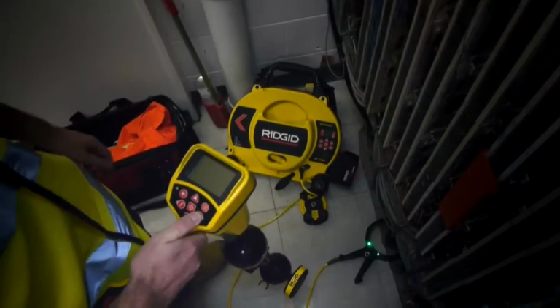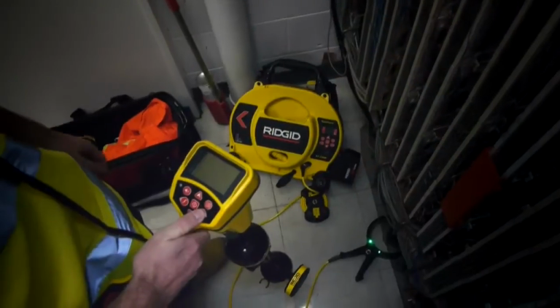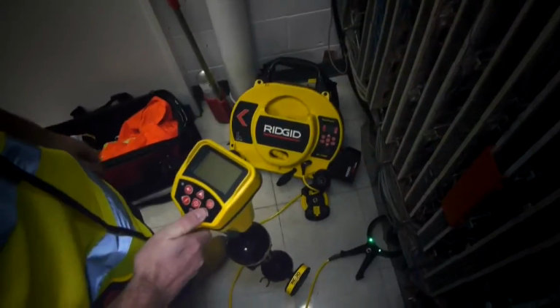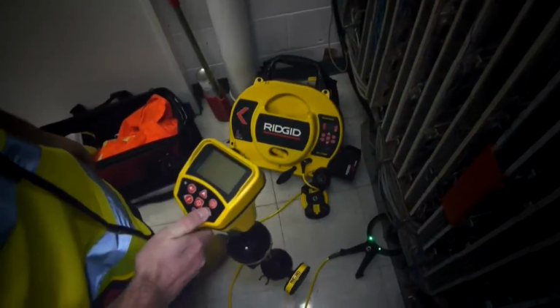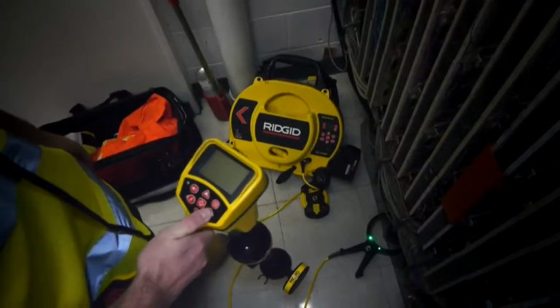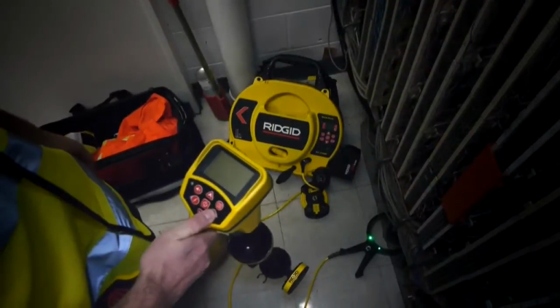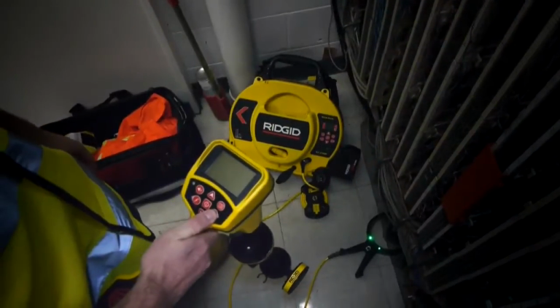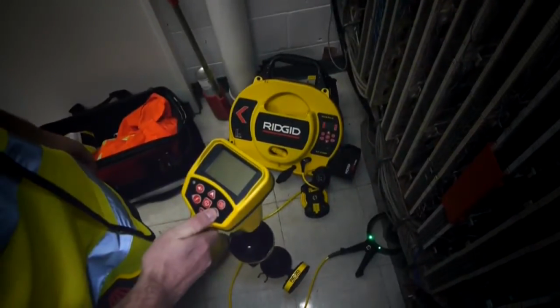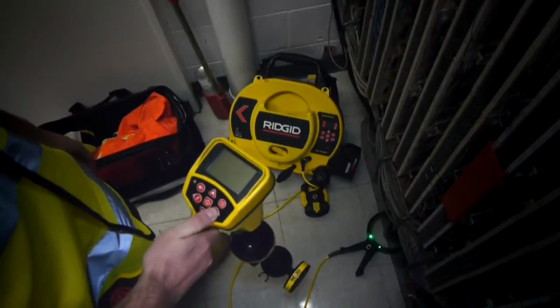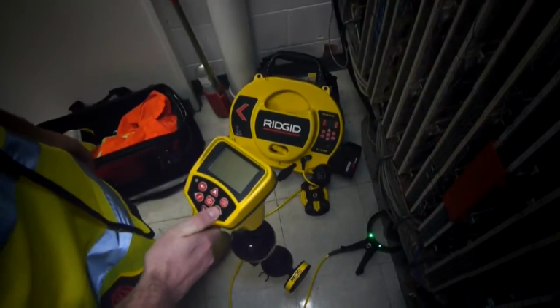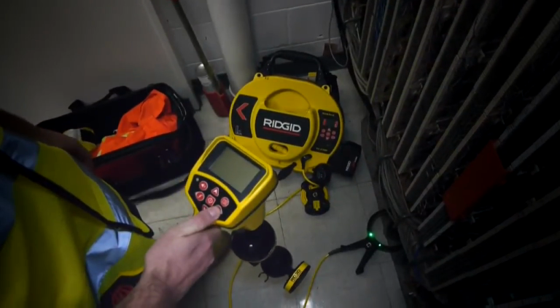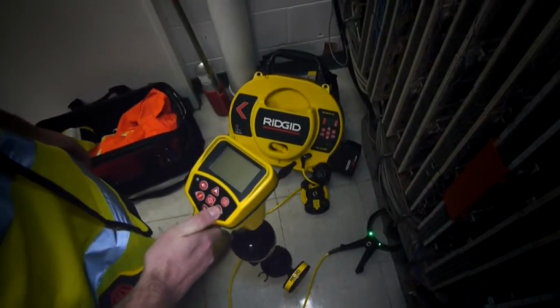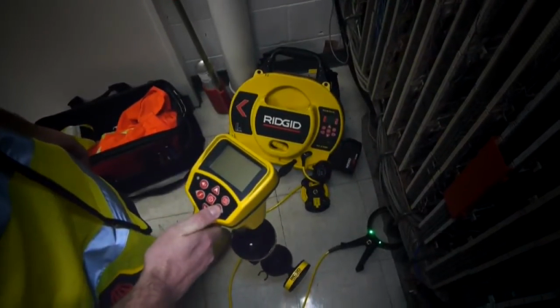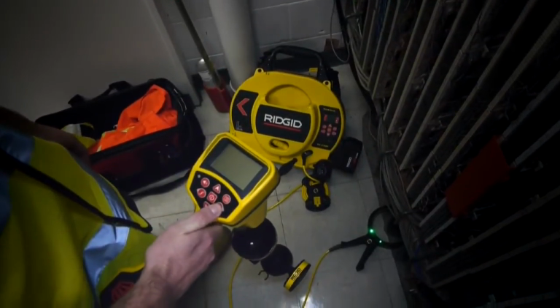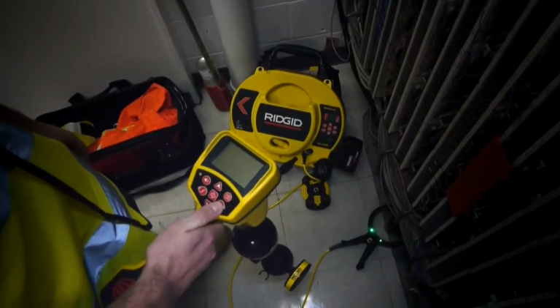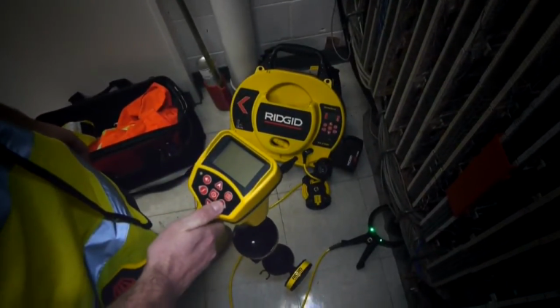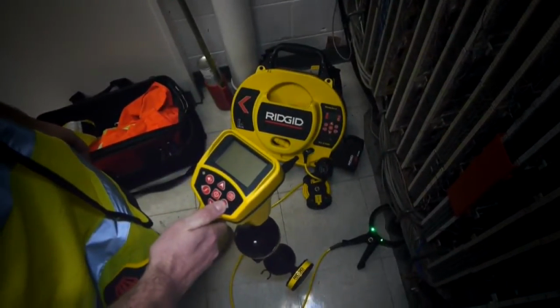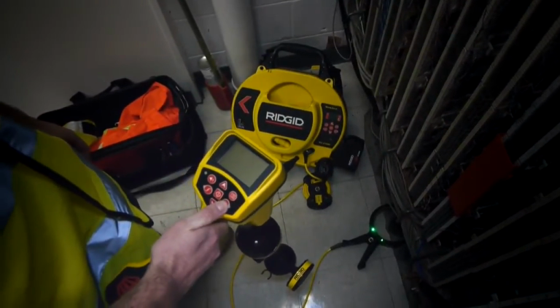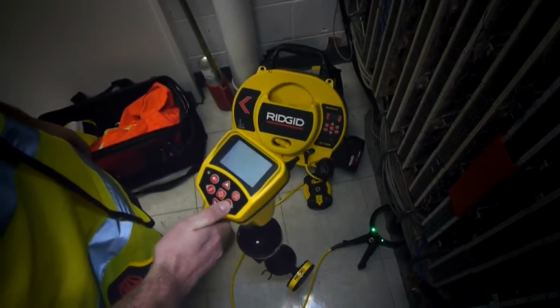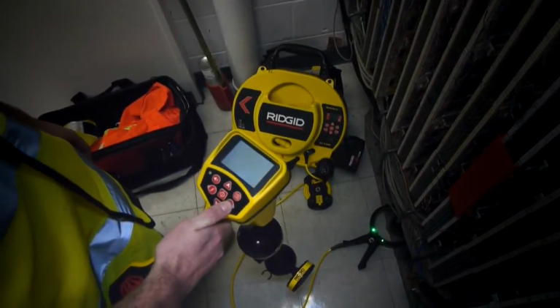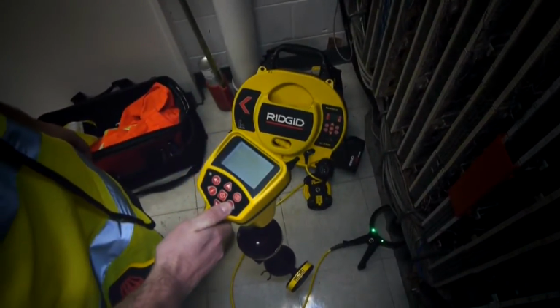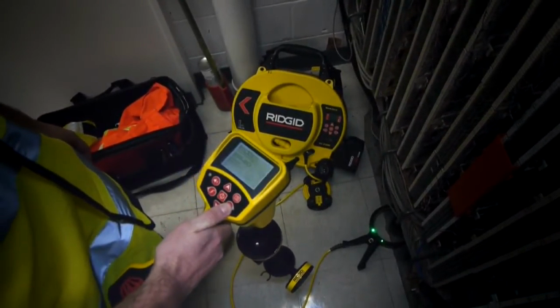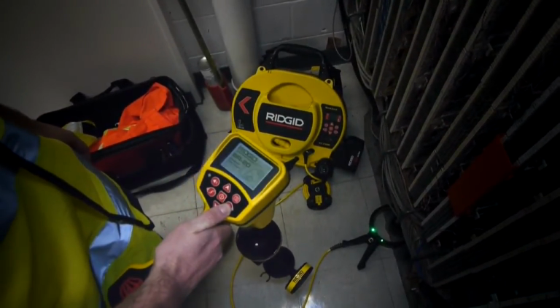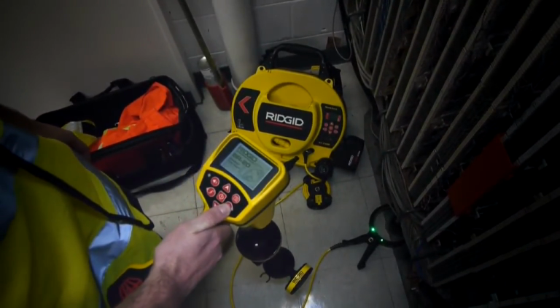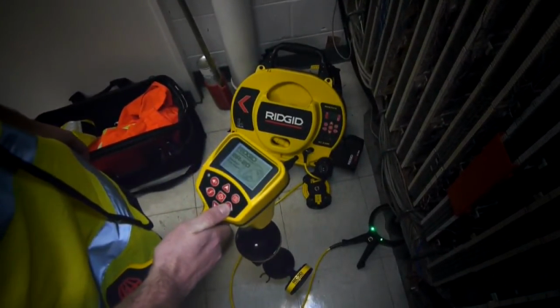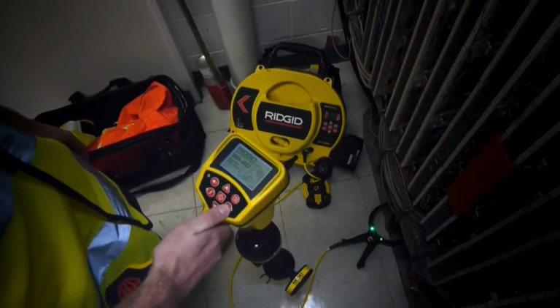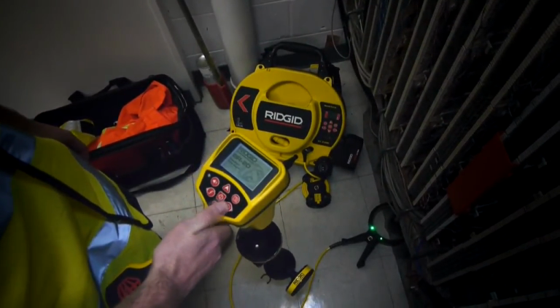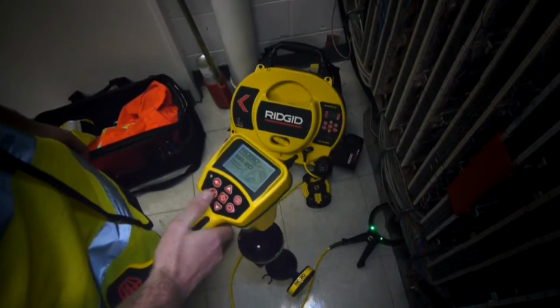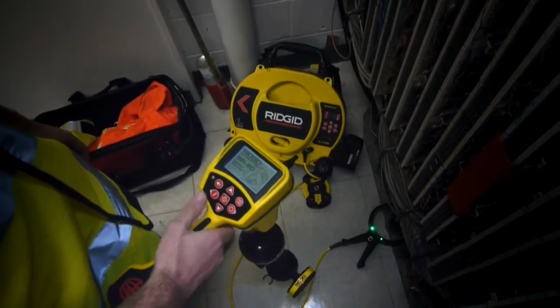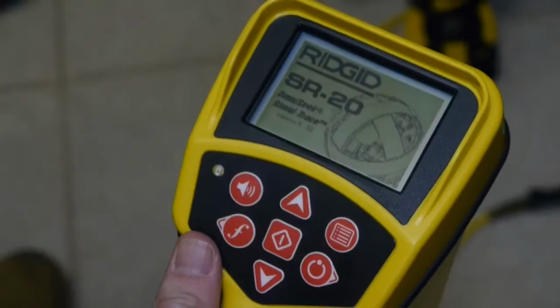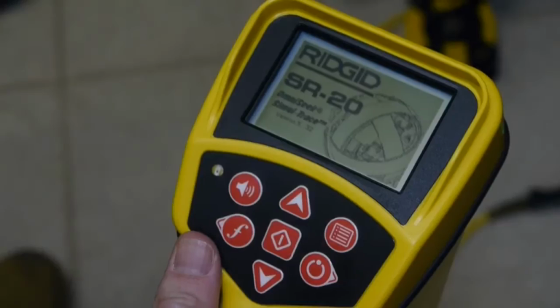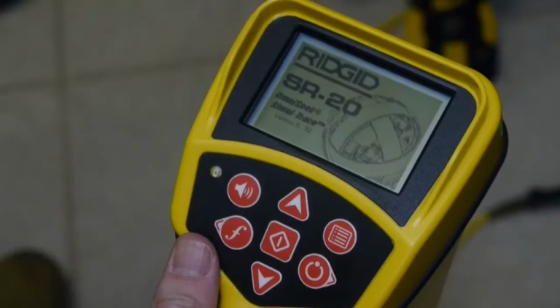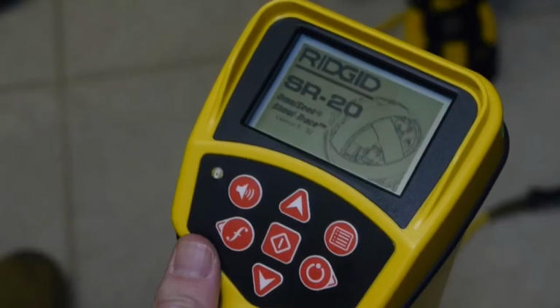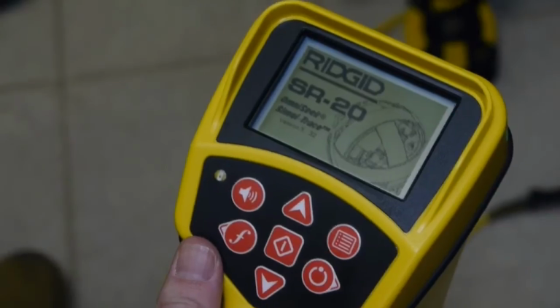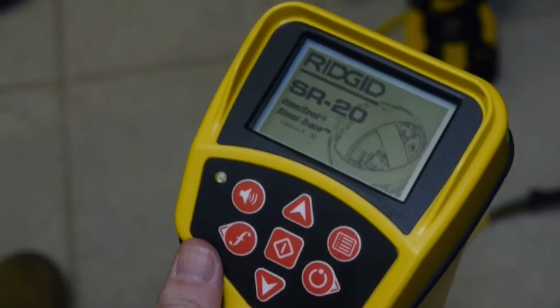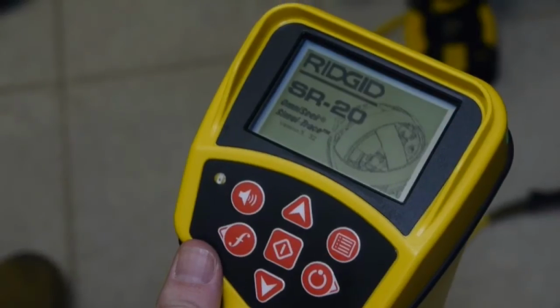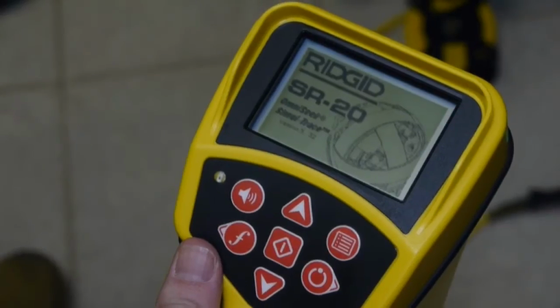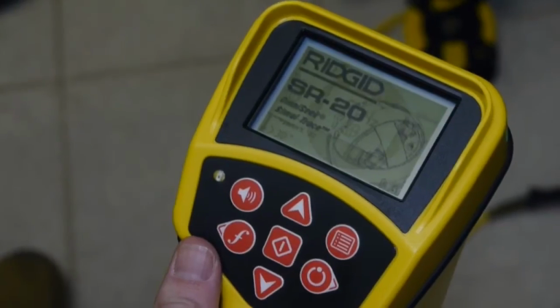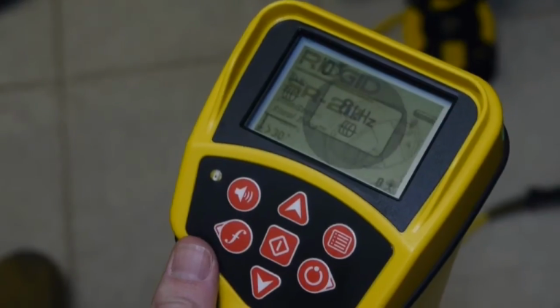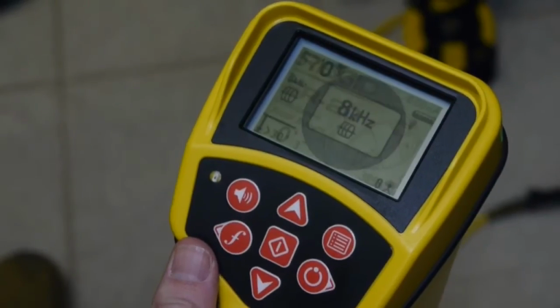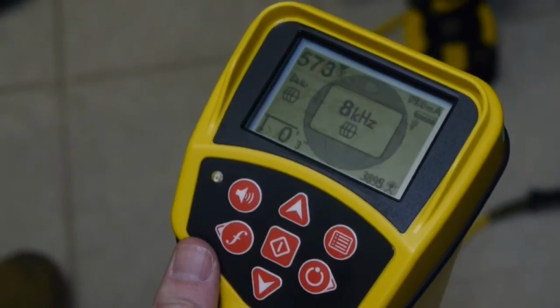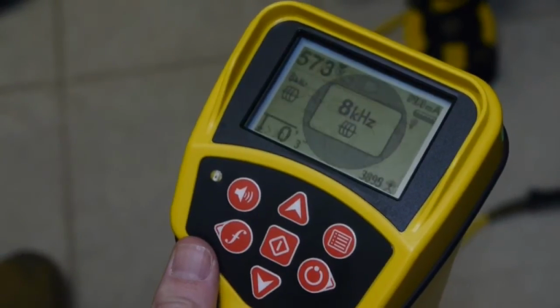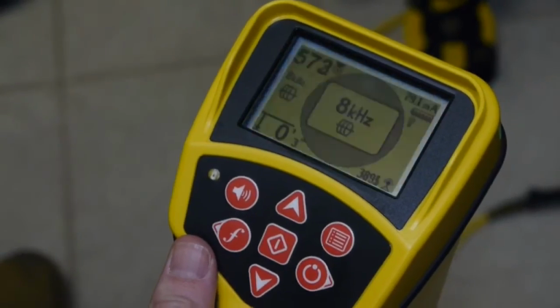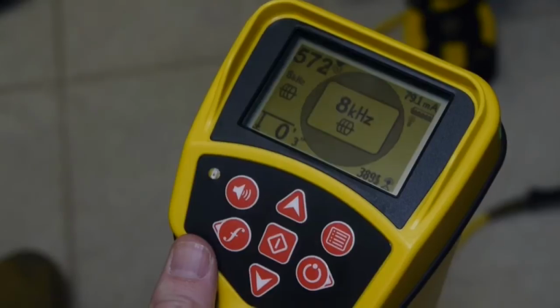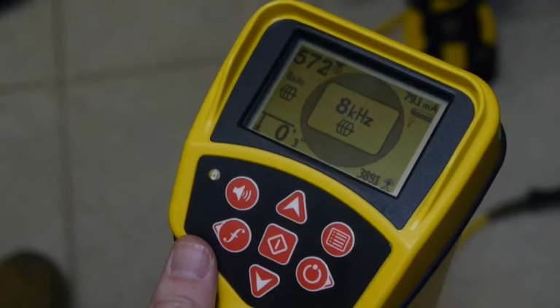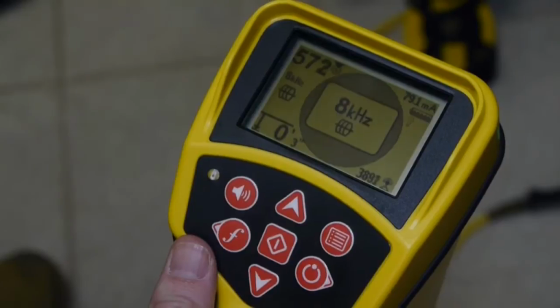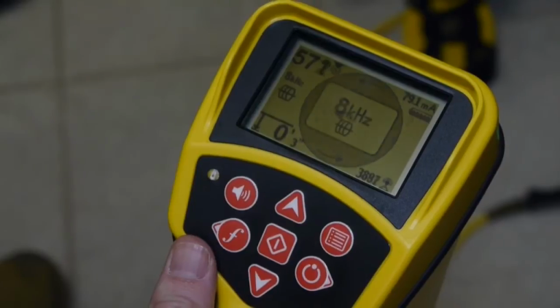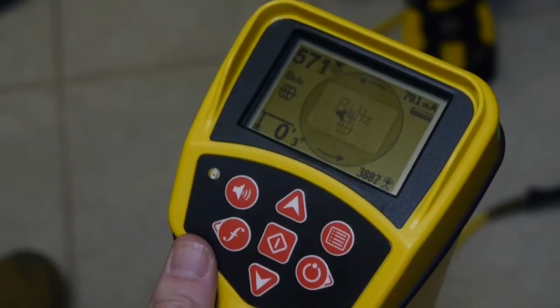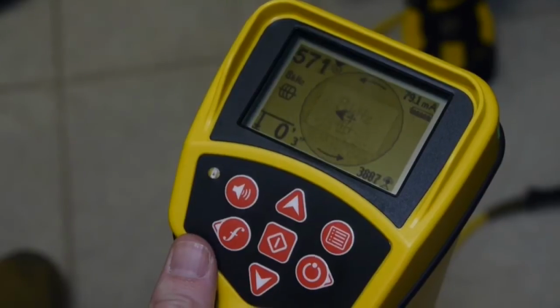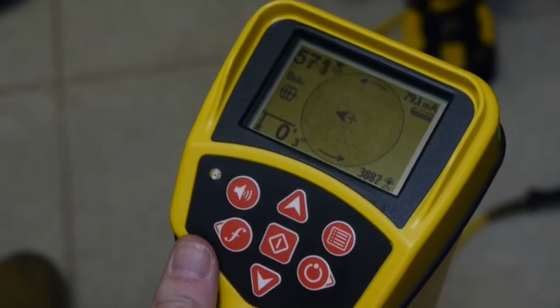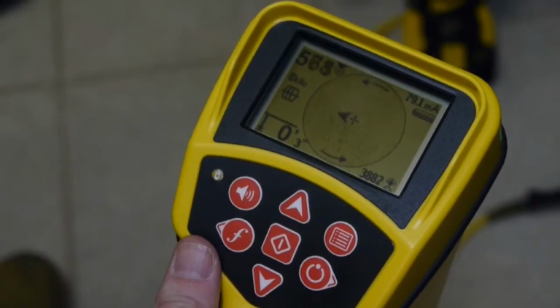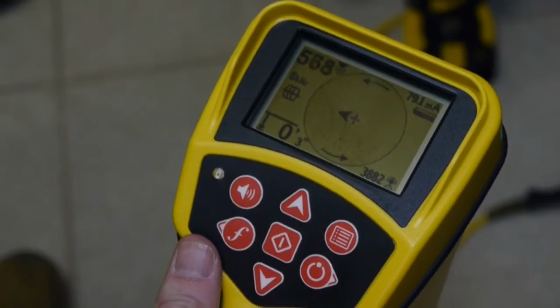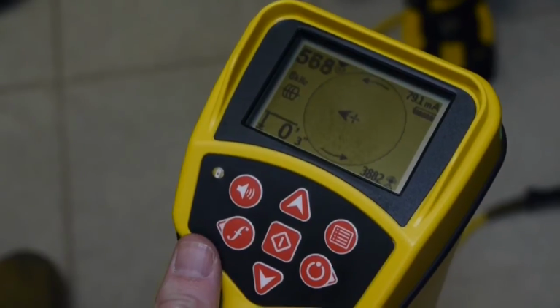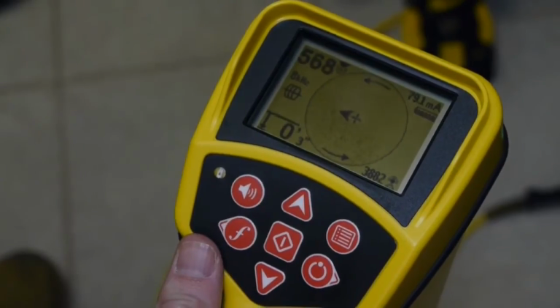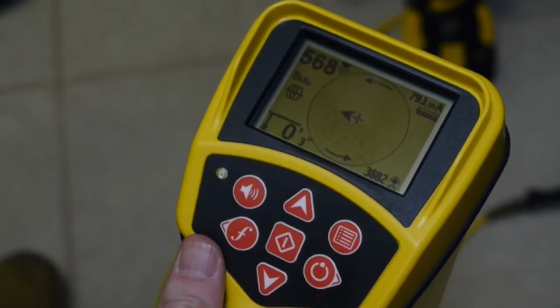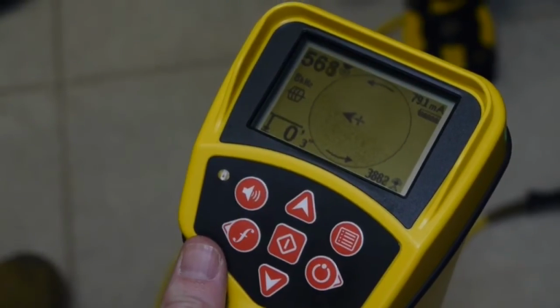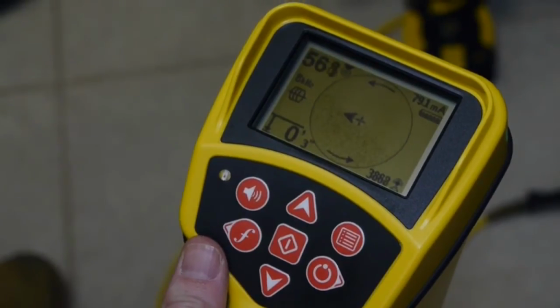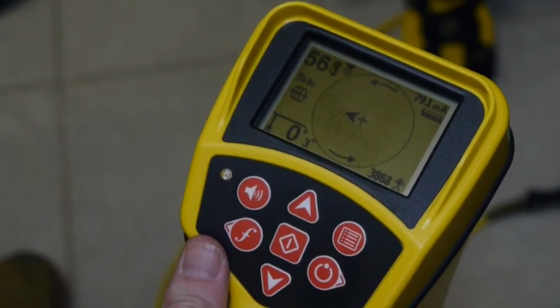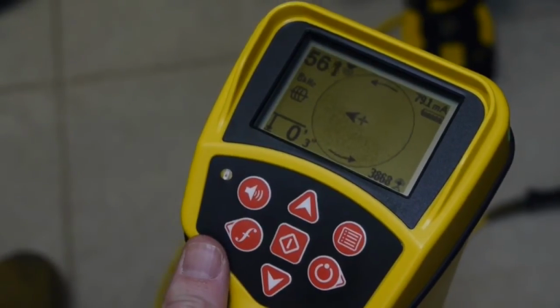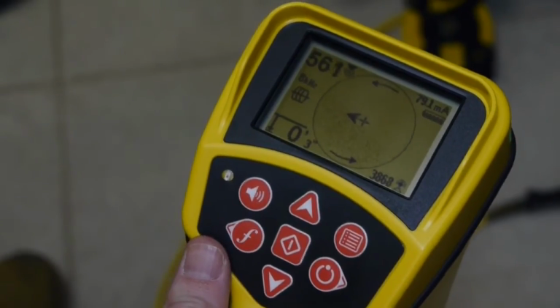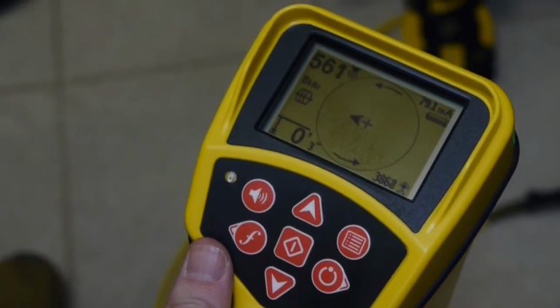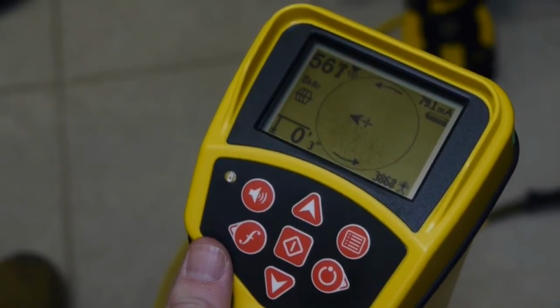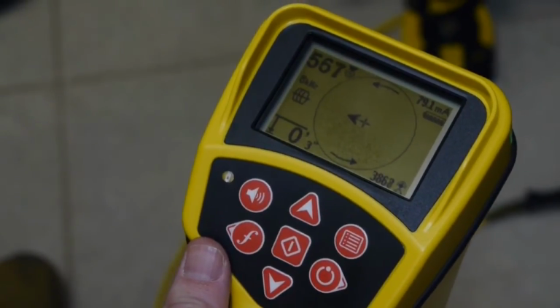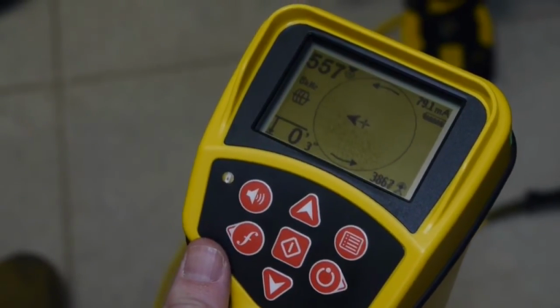We'll power up the receiver, and verify that its frequency matches the transmitter, and that we're seeing the transmitter's signal.